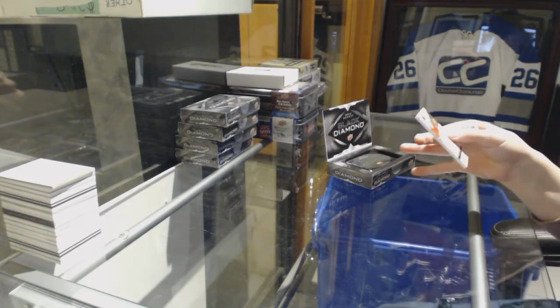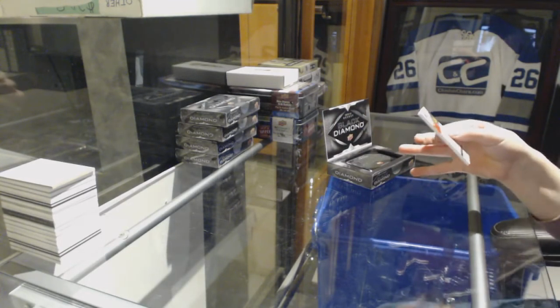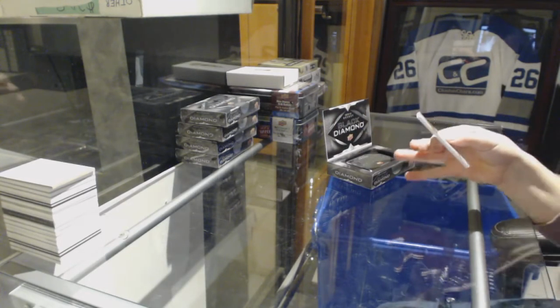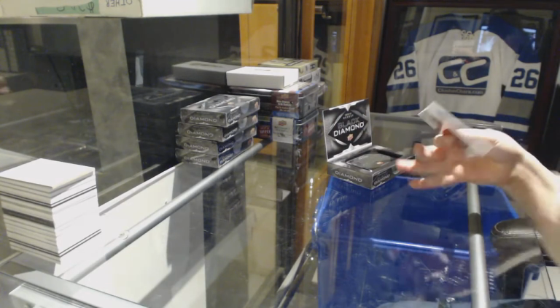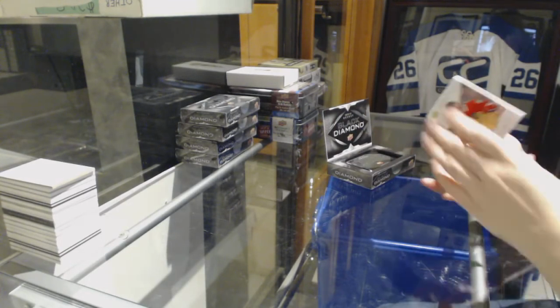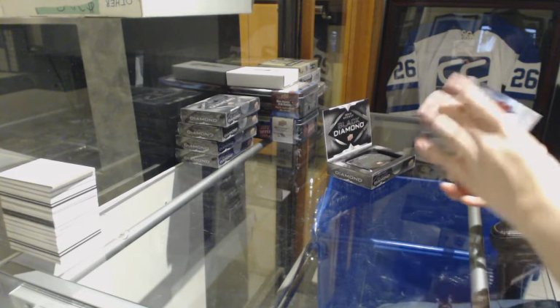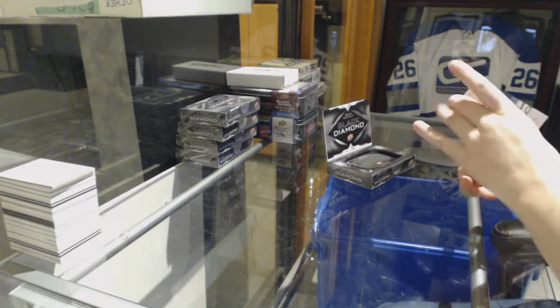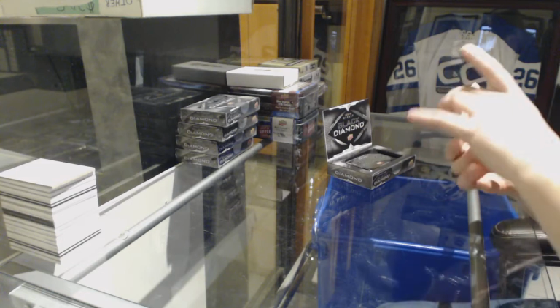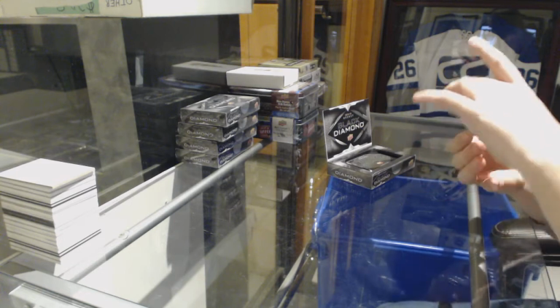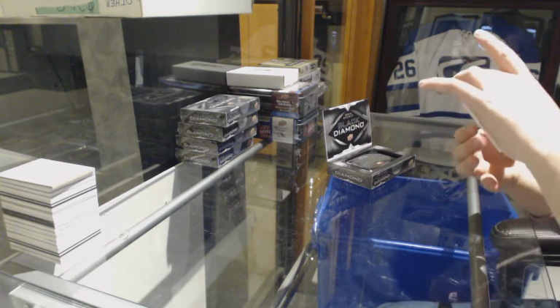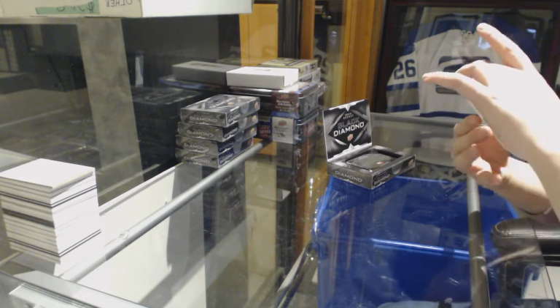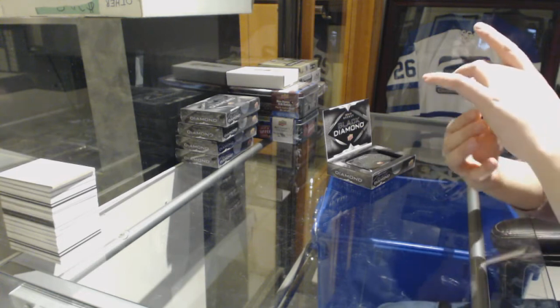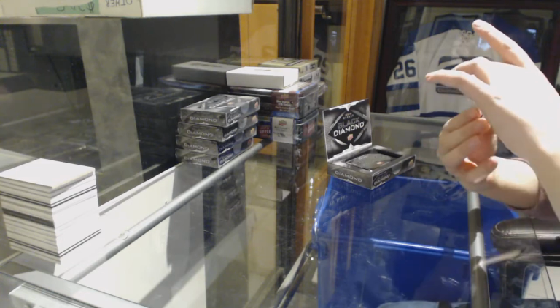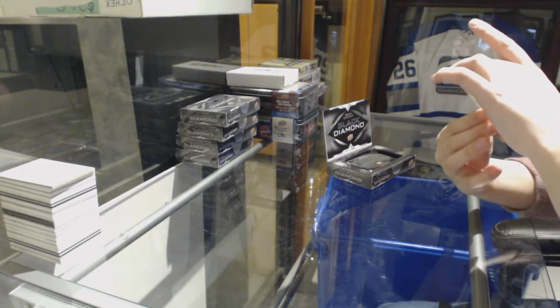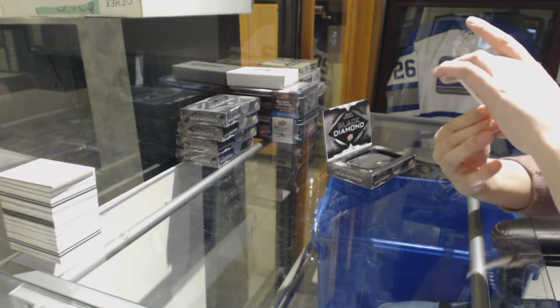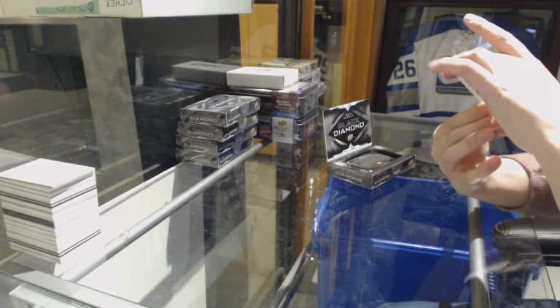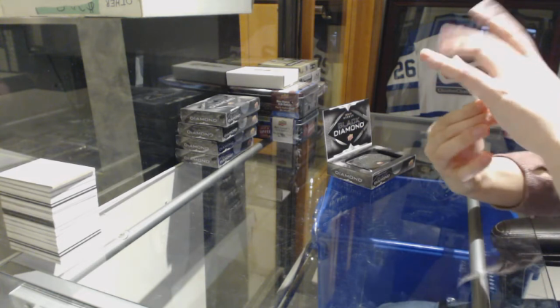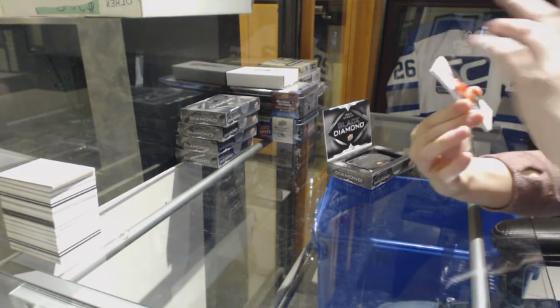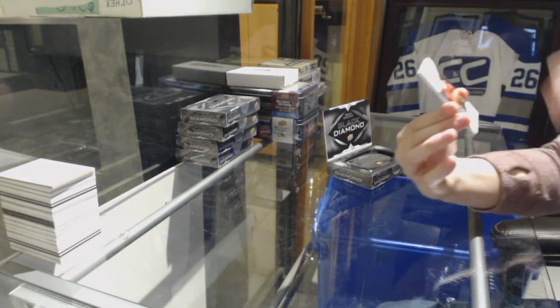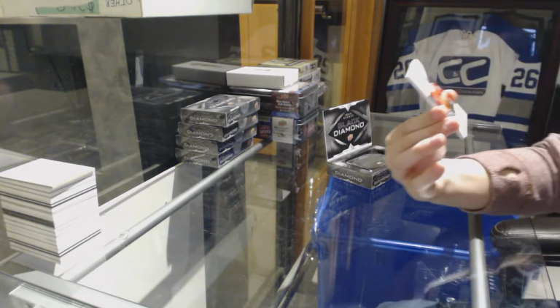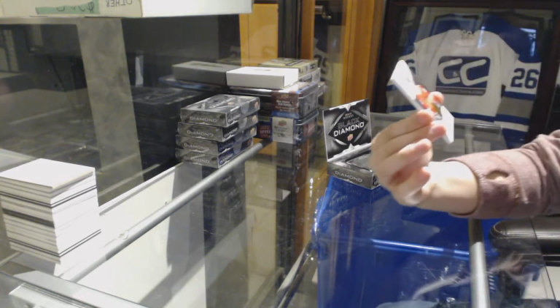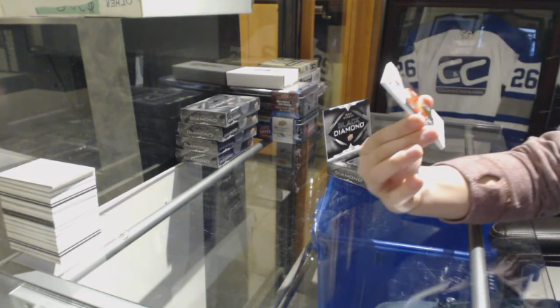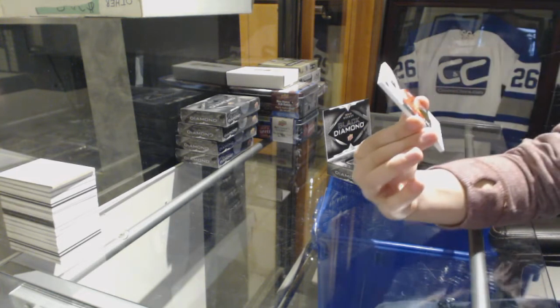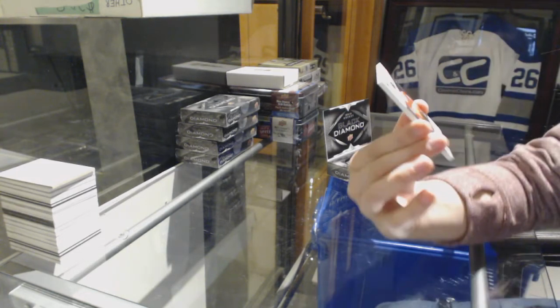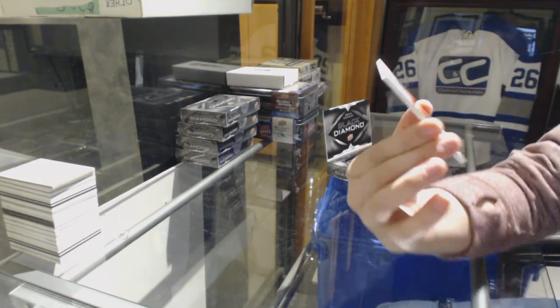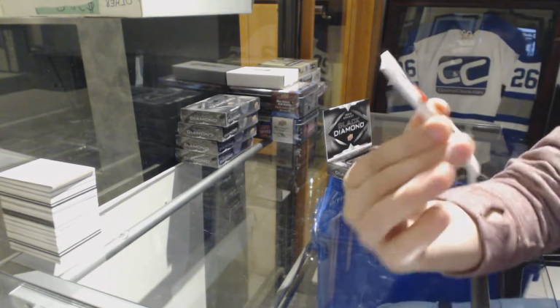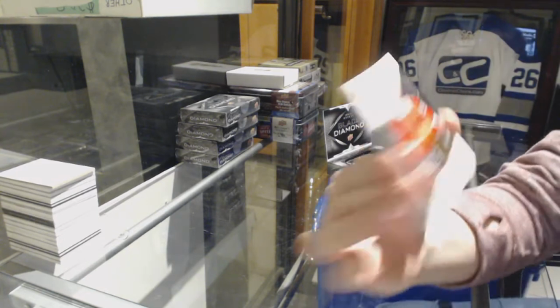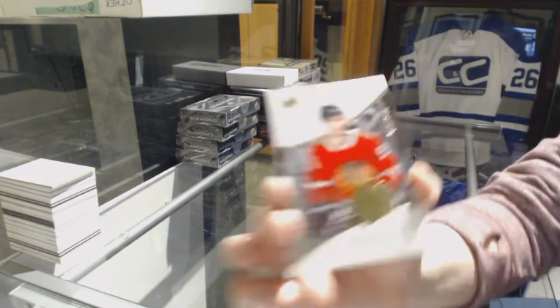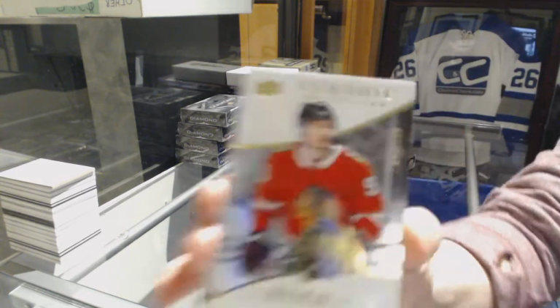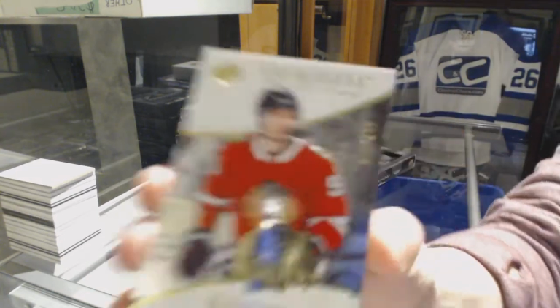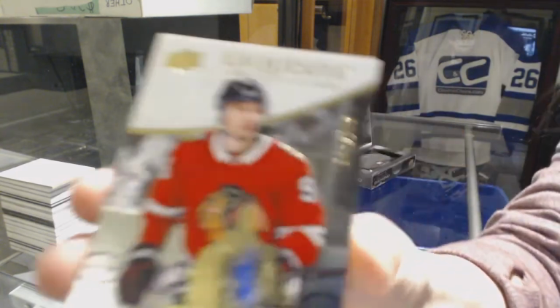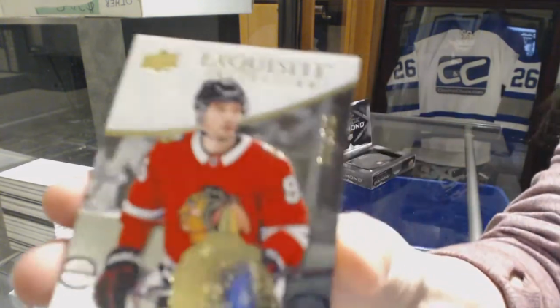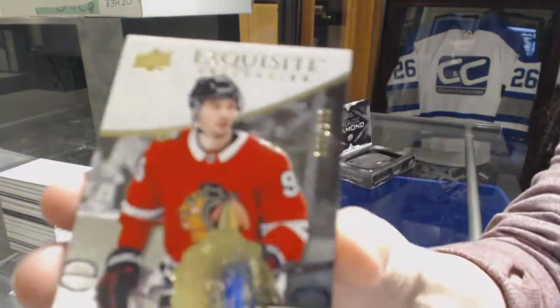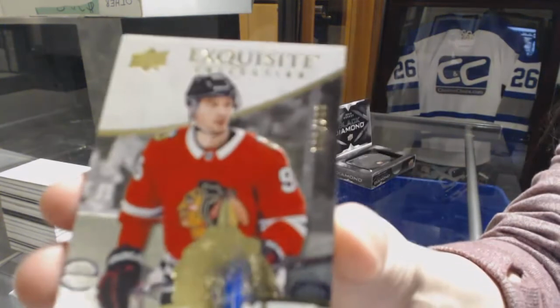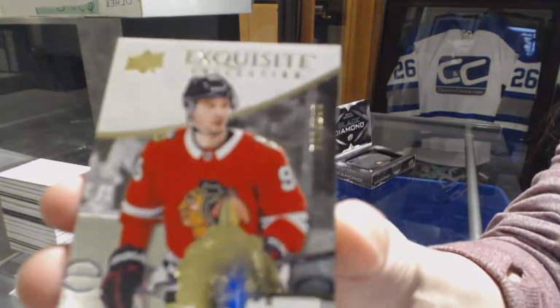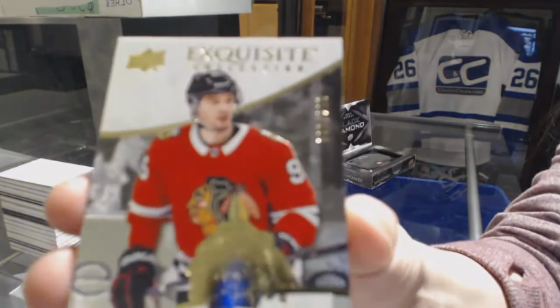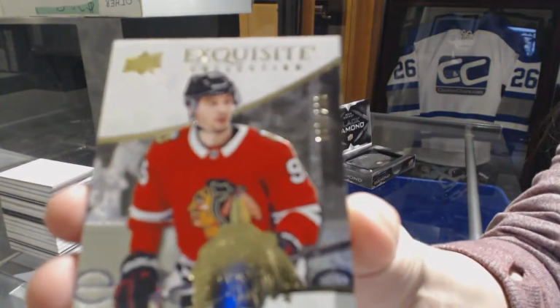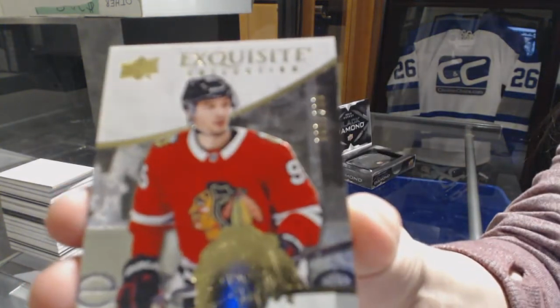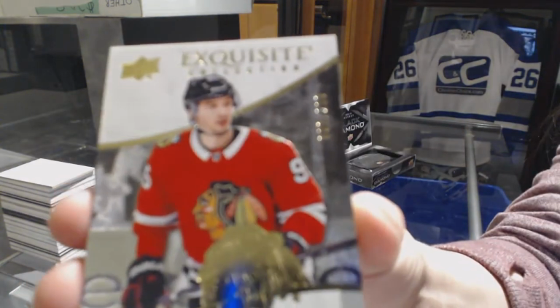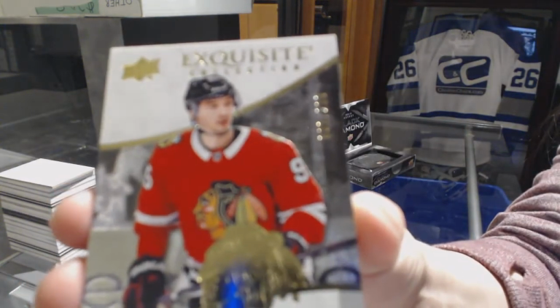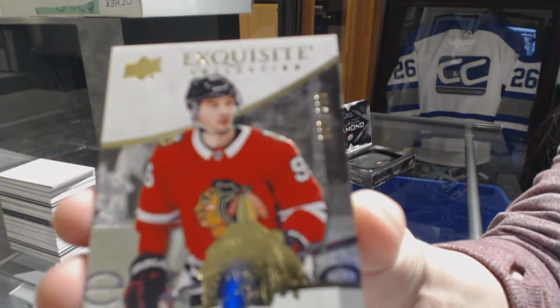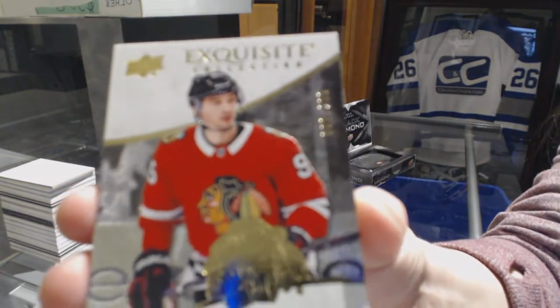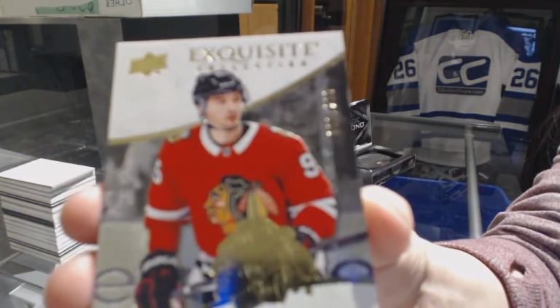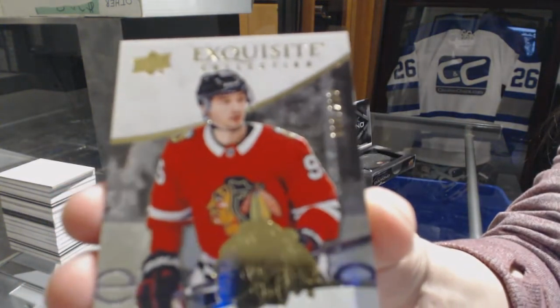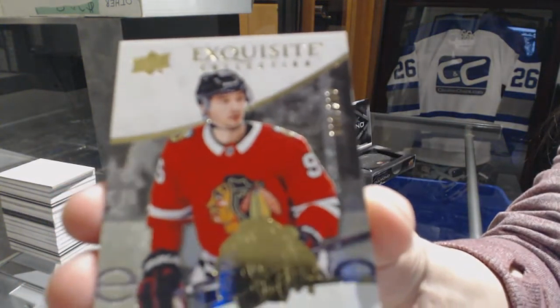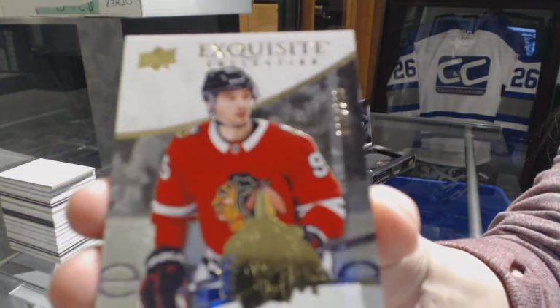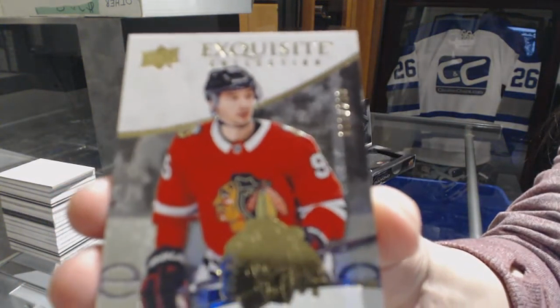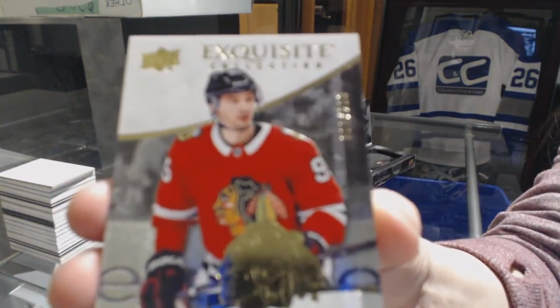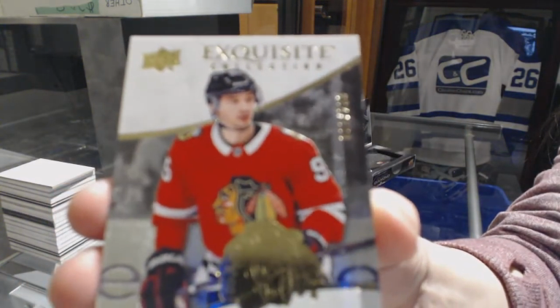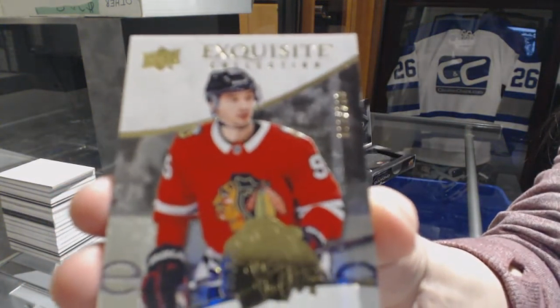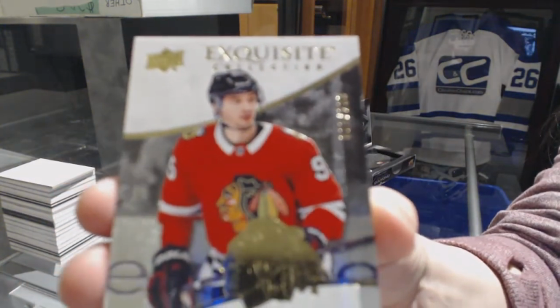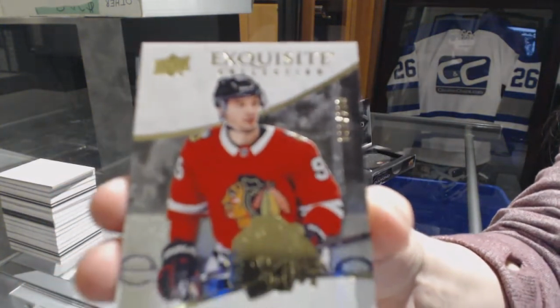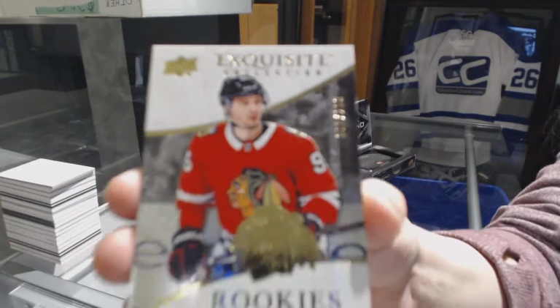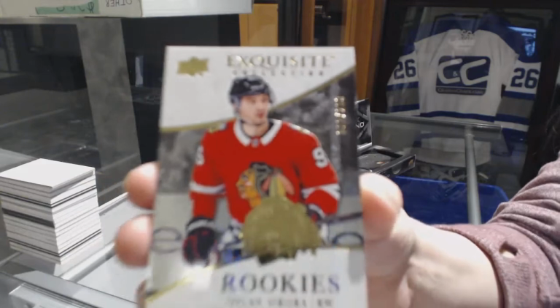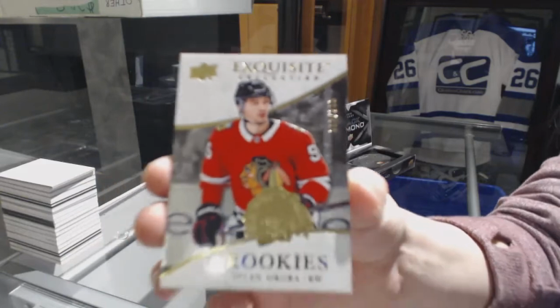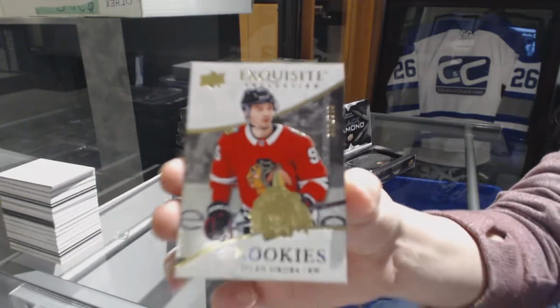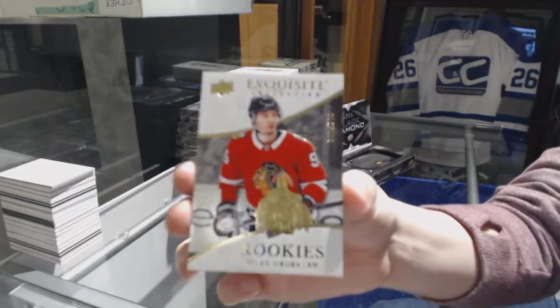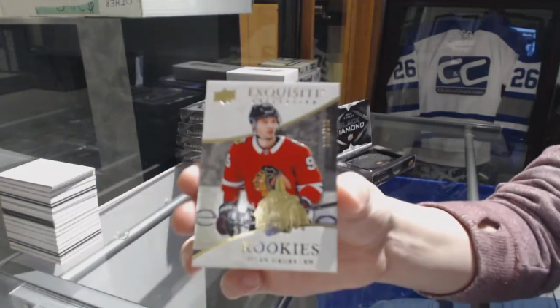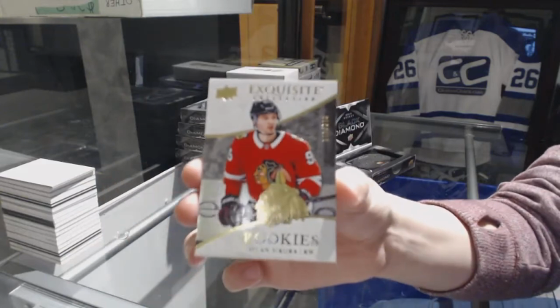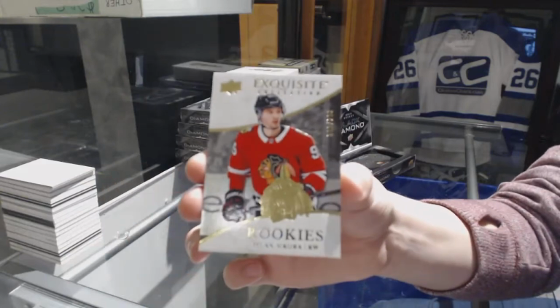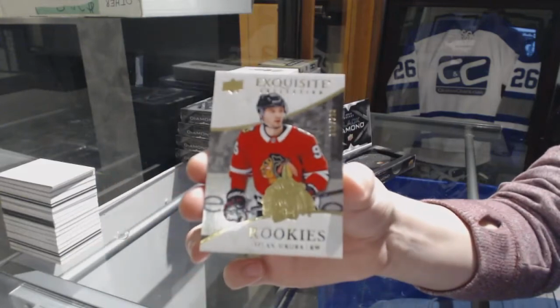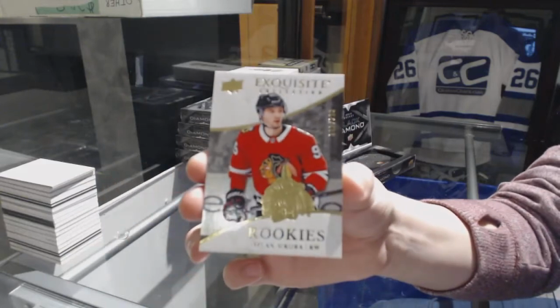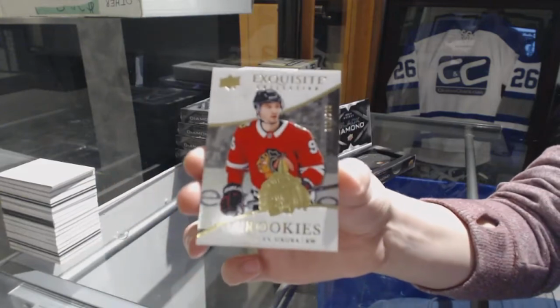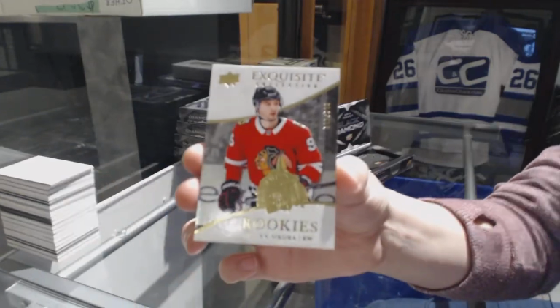Why are you stuck in the middle of the box? Number 29 for the Chicago Blackhawks, Dylan Strome.